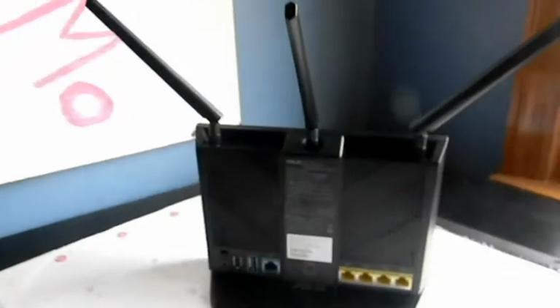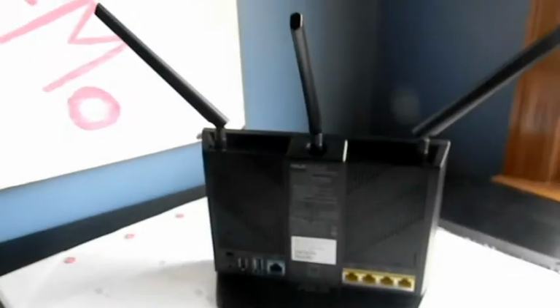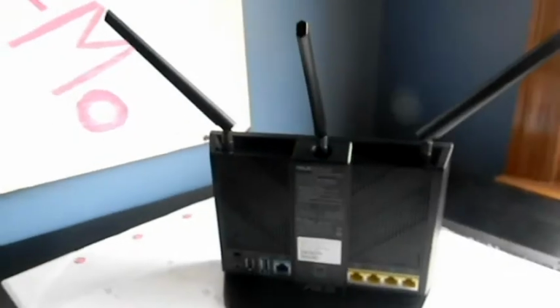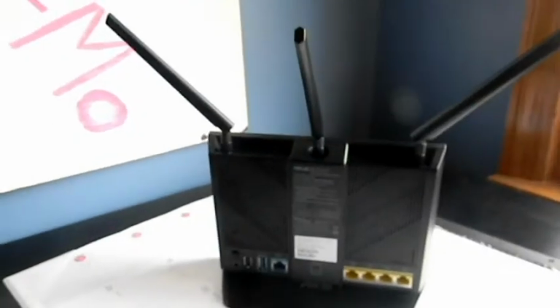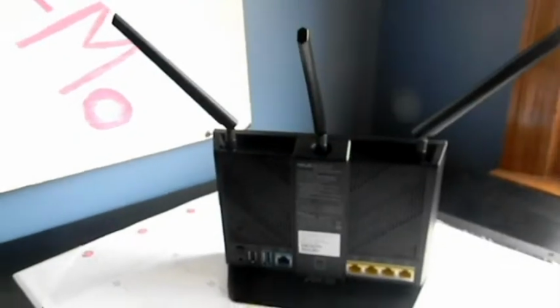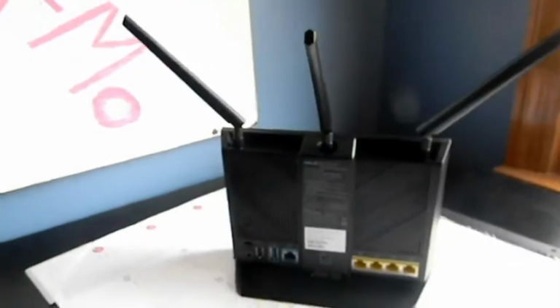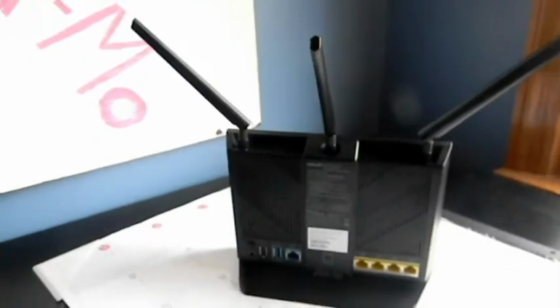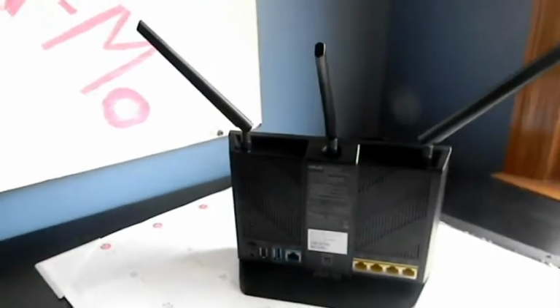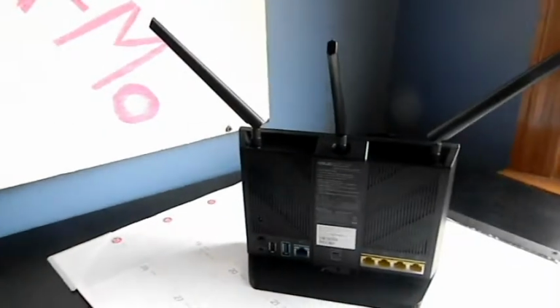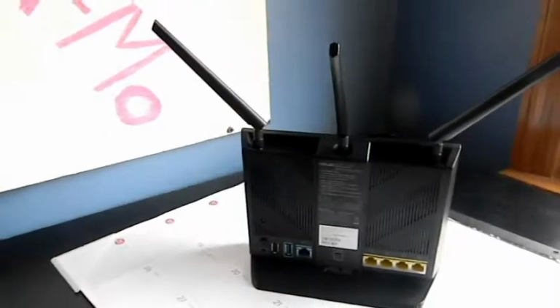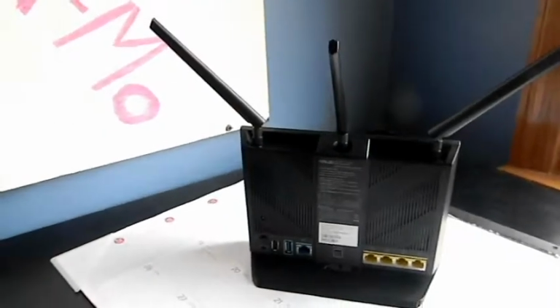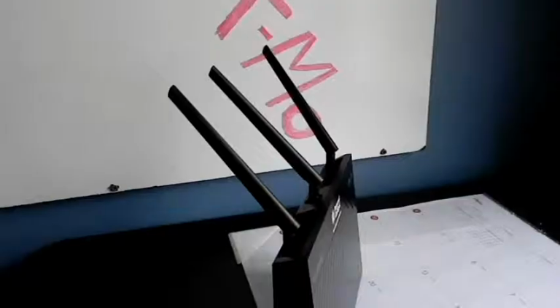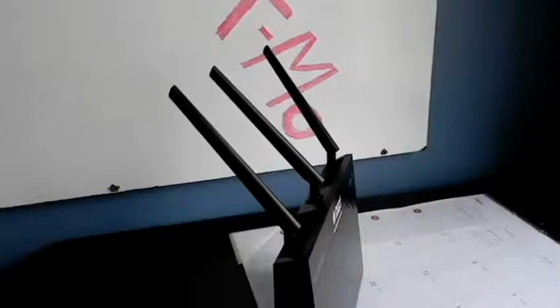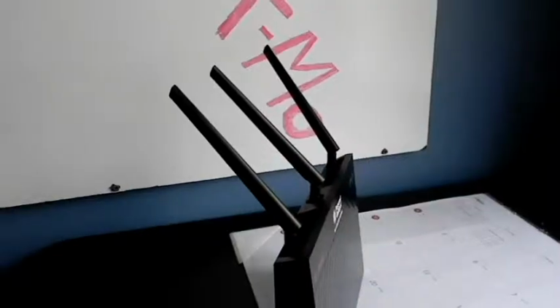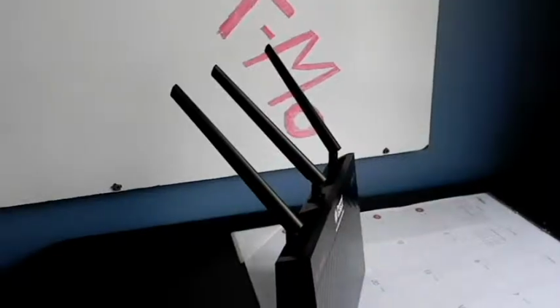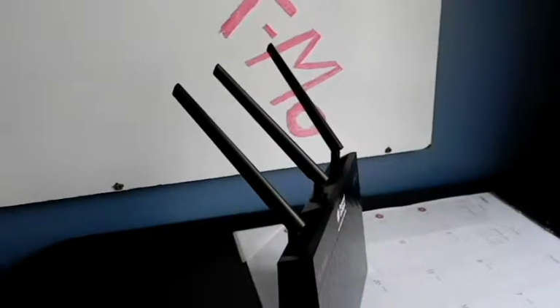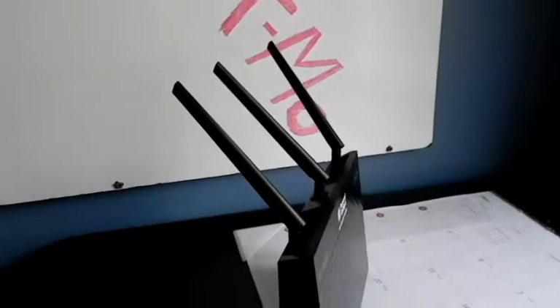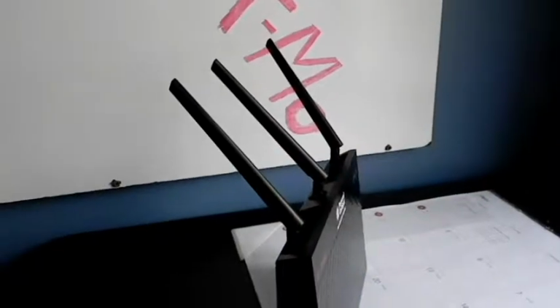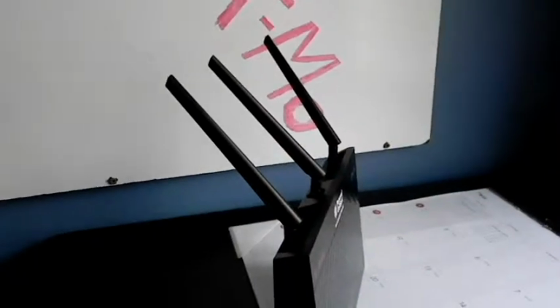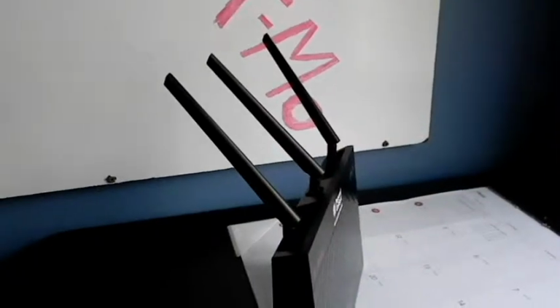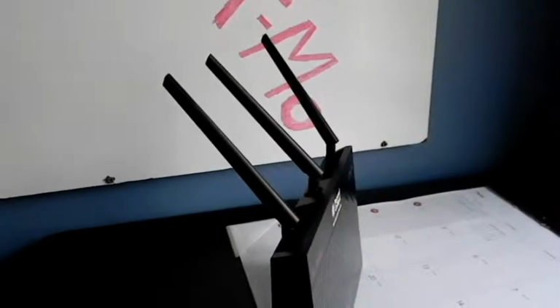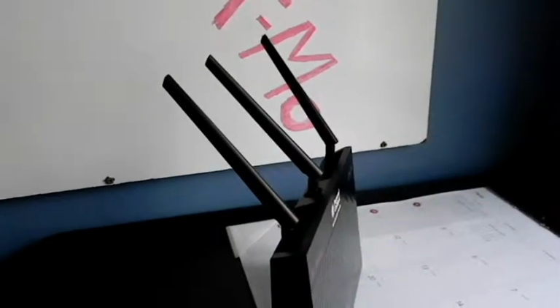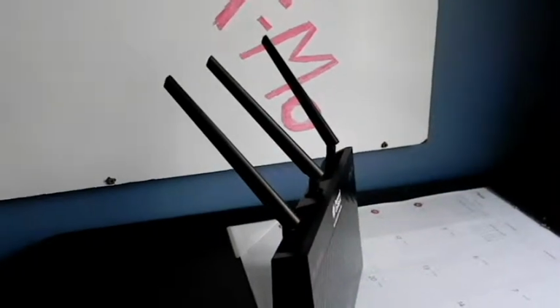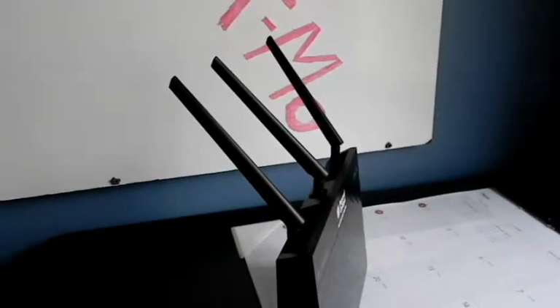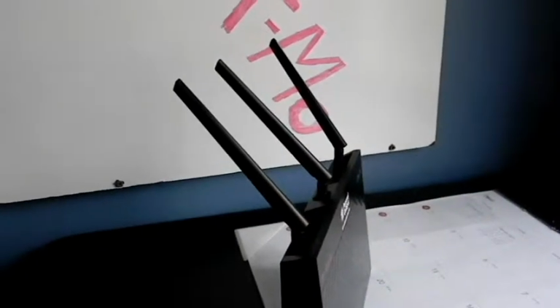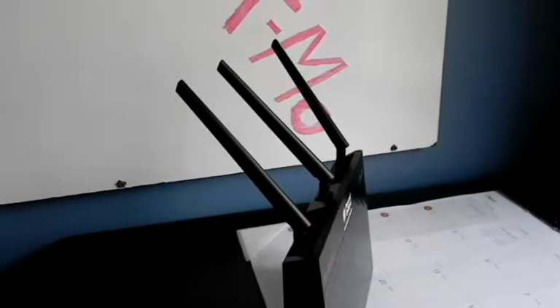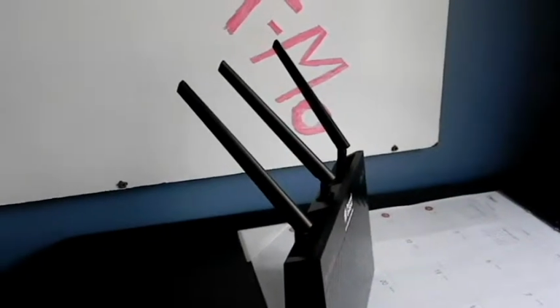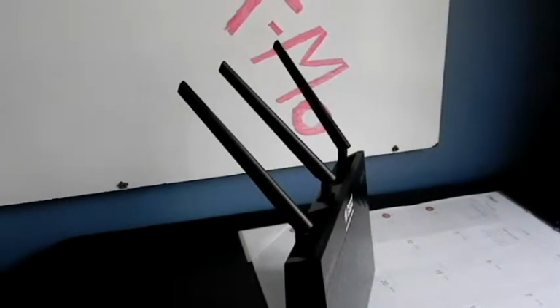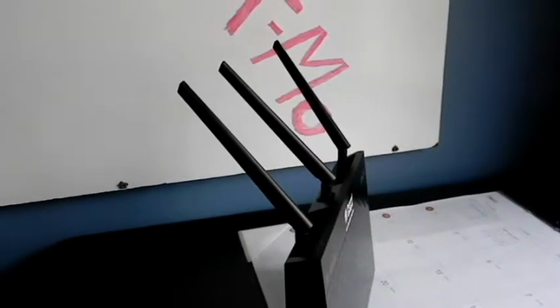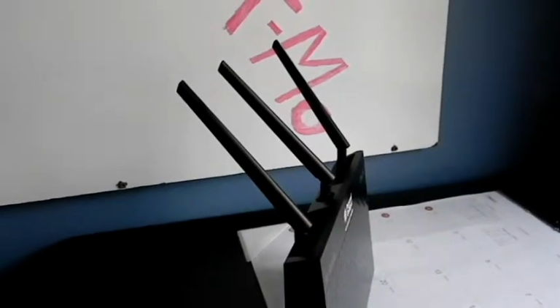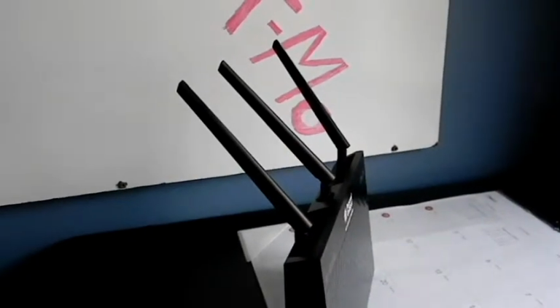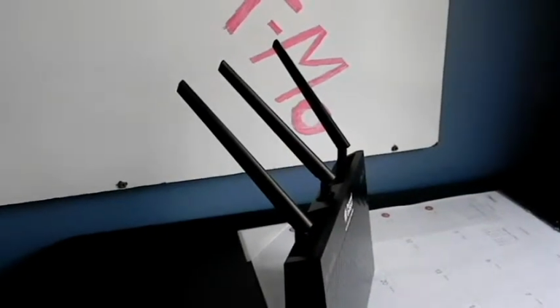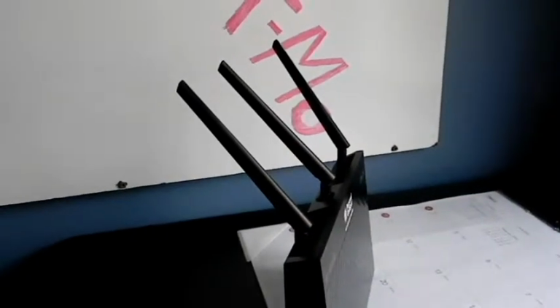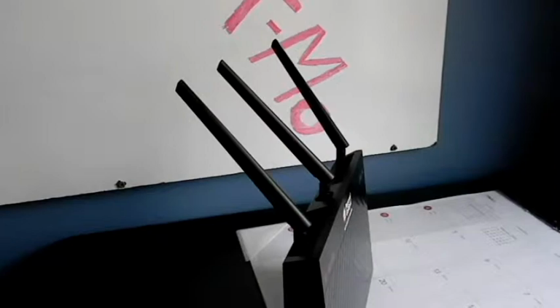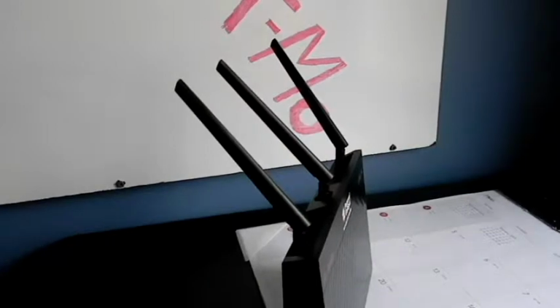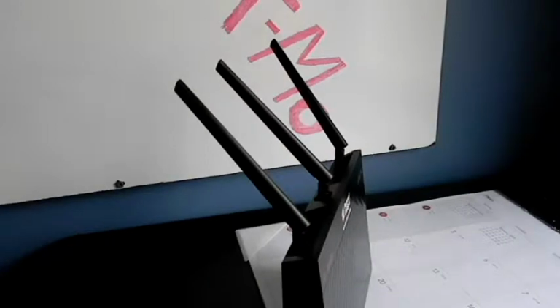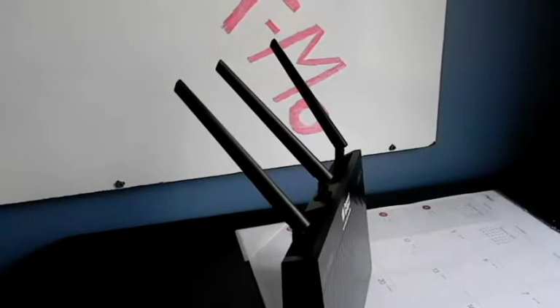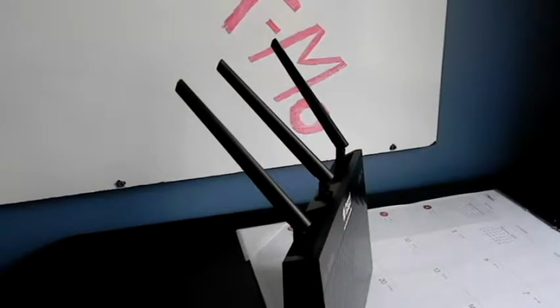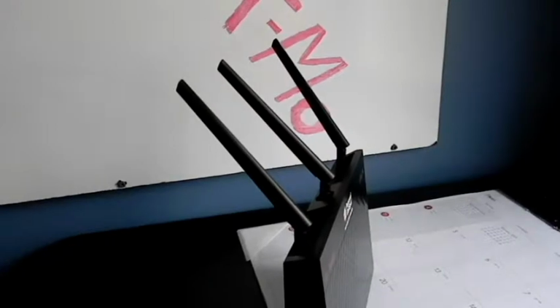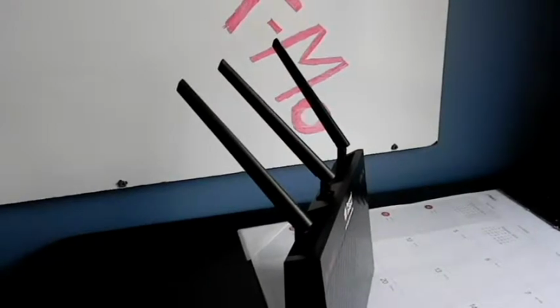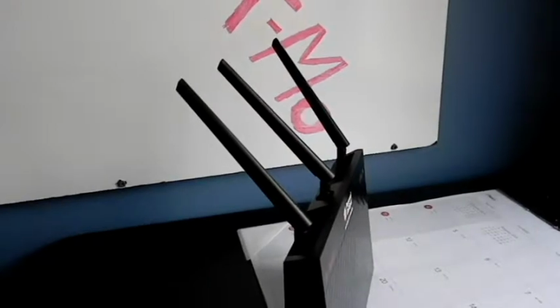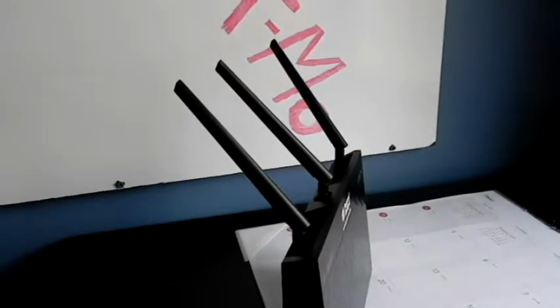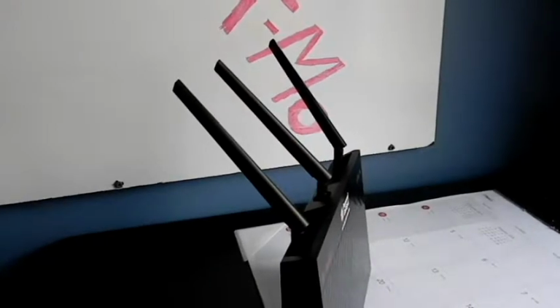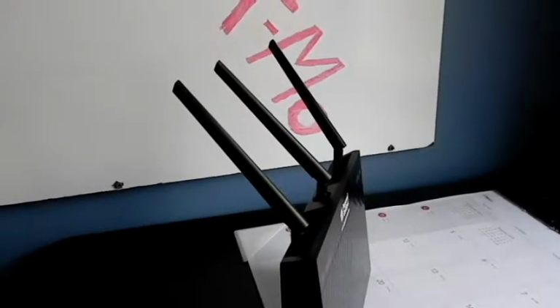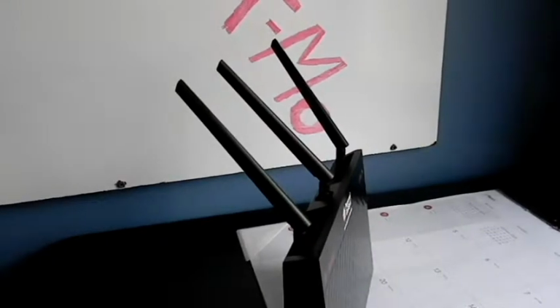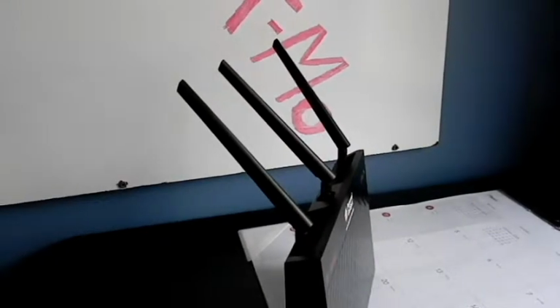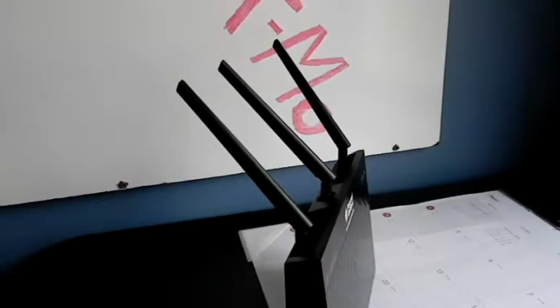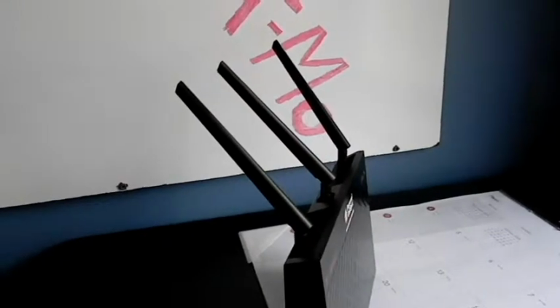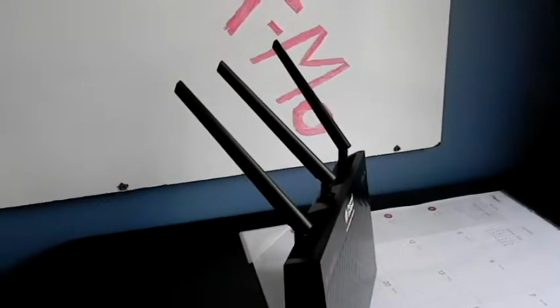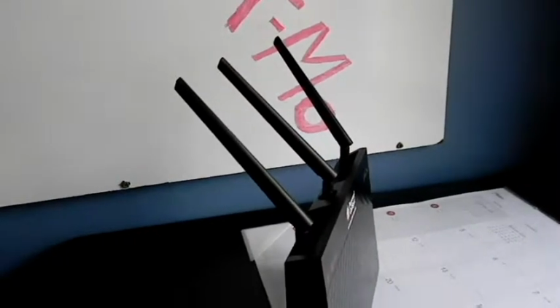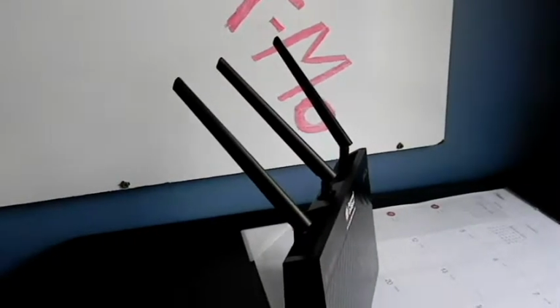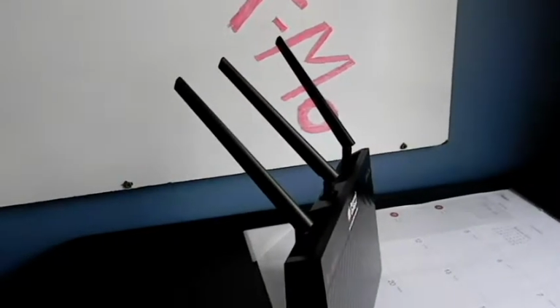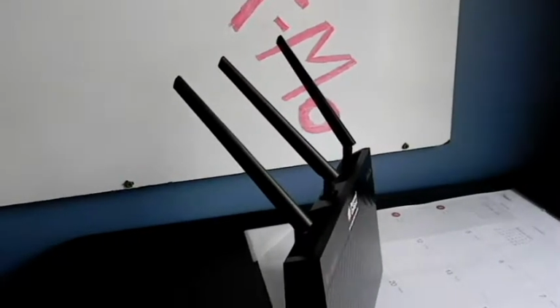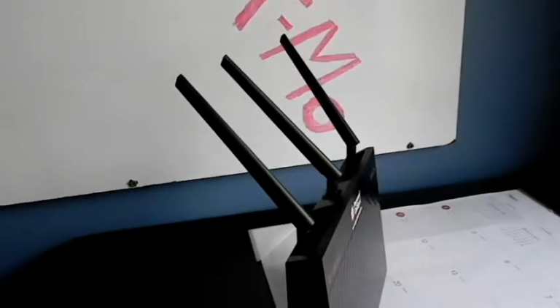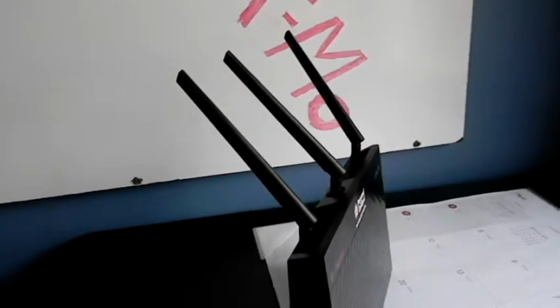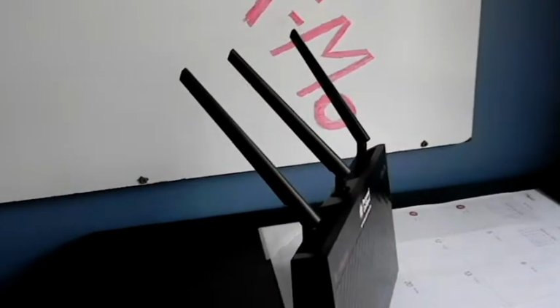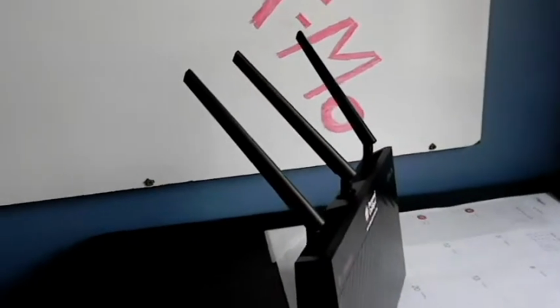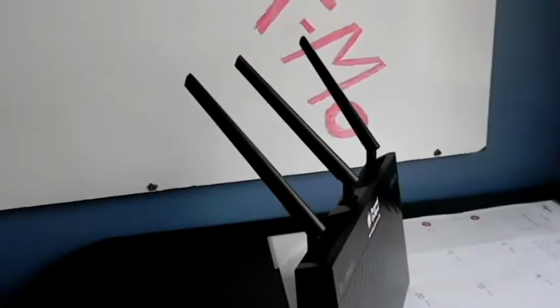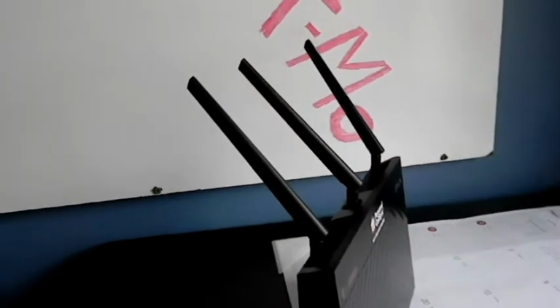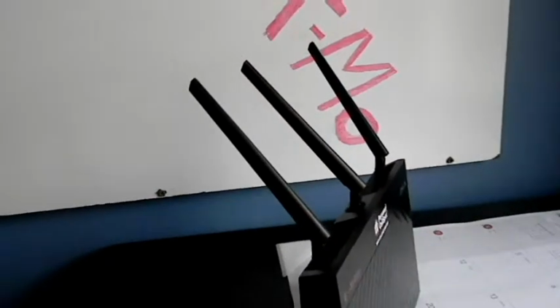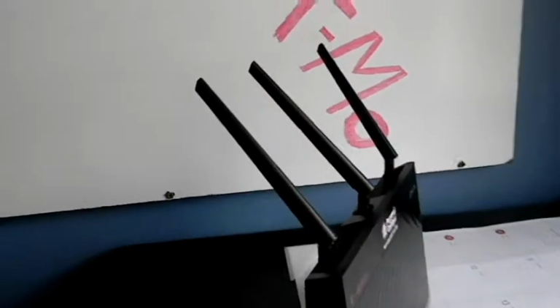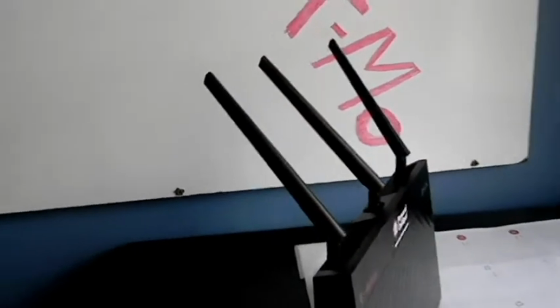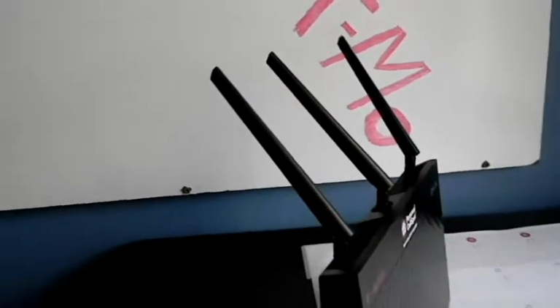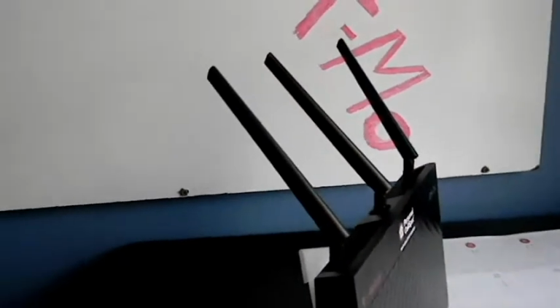Overall, nice. It has some fans to keep it cool and has three antennas on the top that you can adjust to get the signal out.